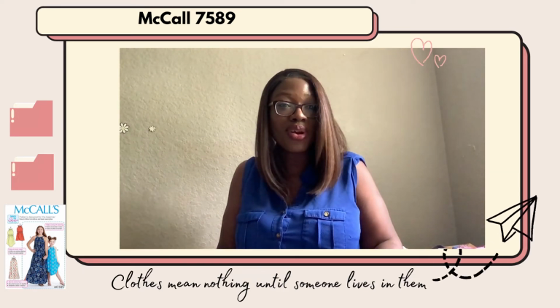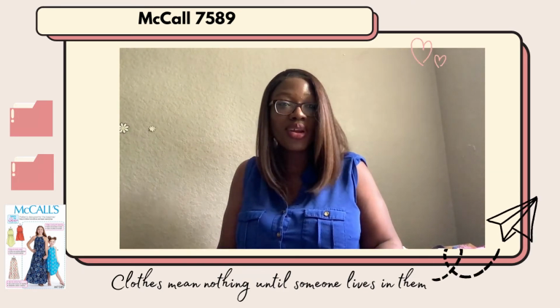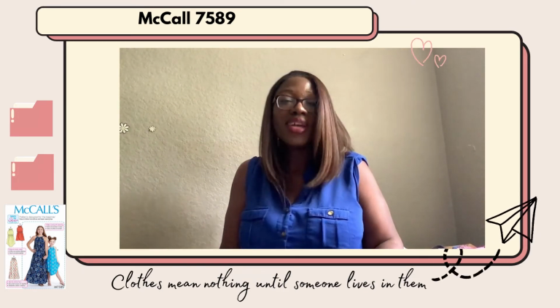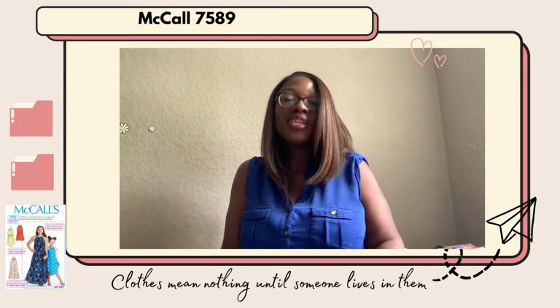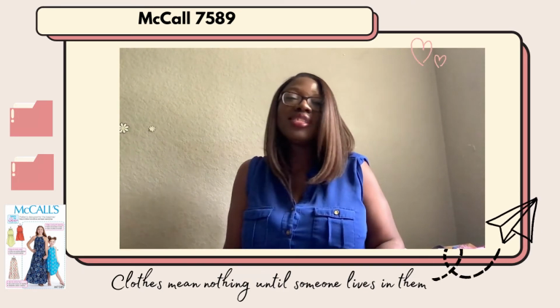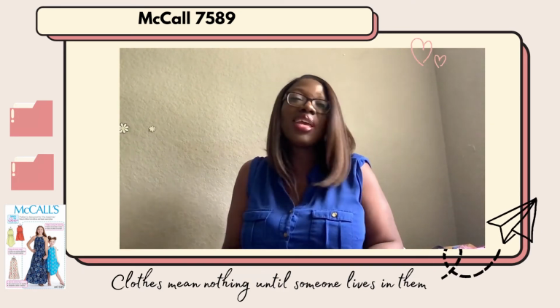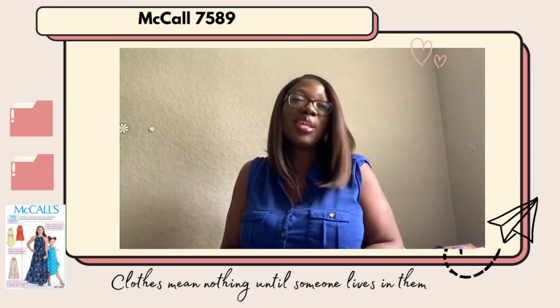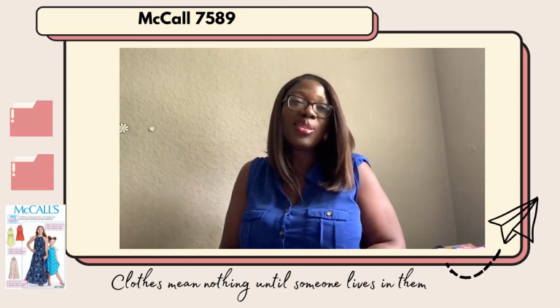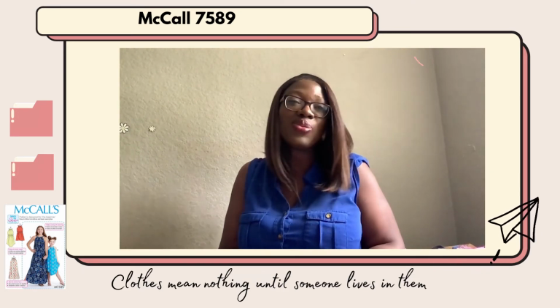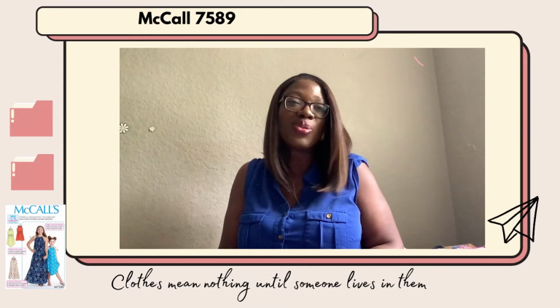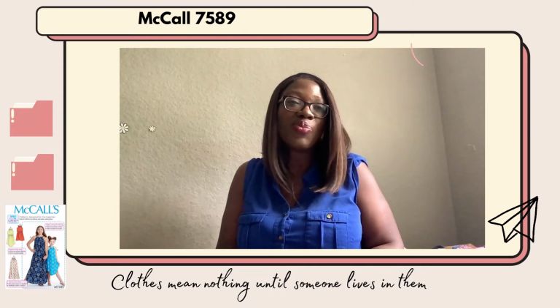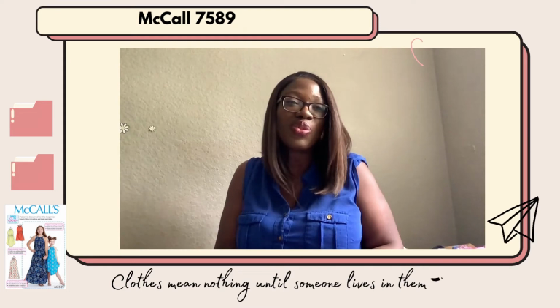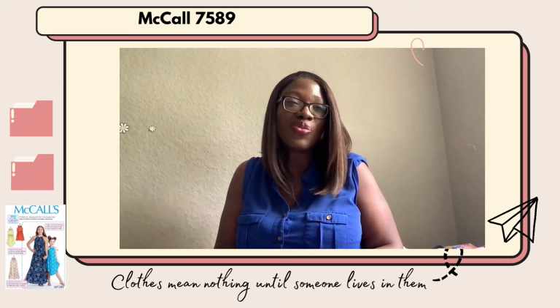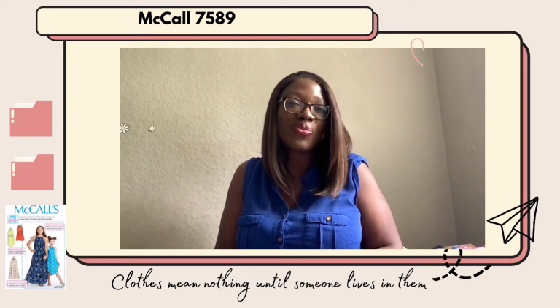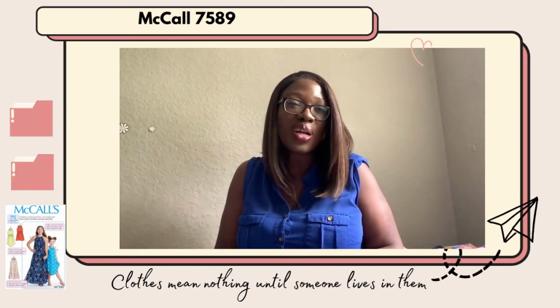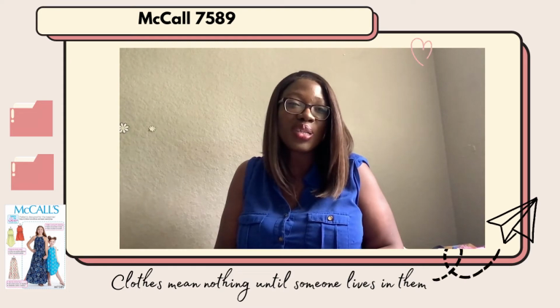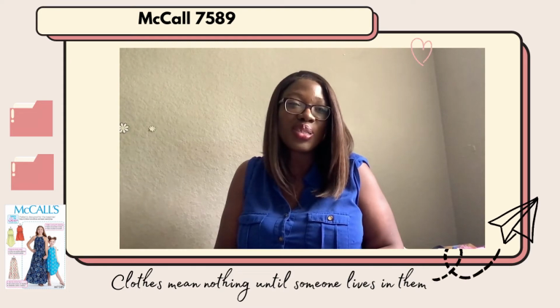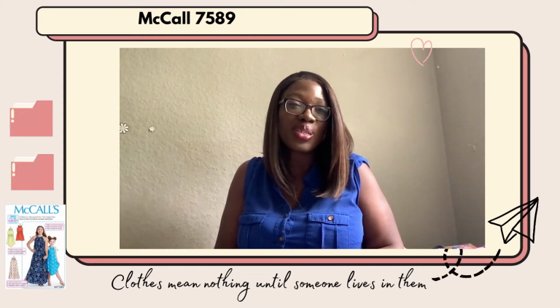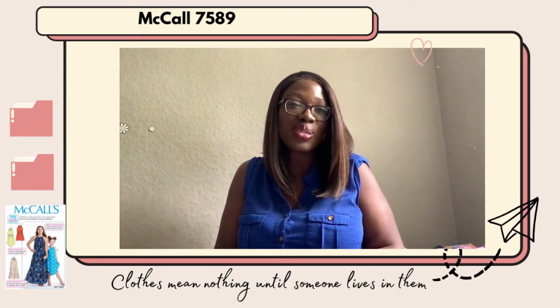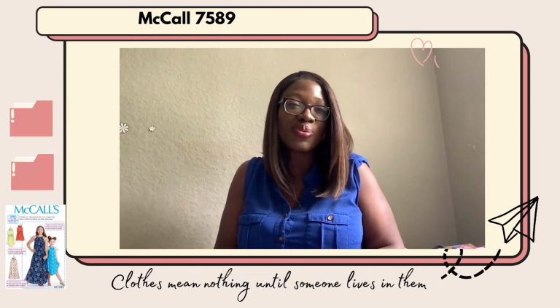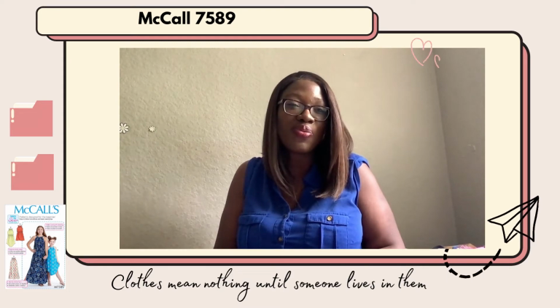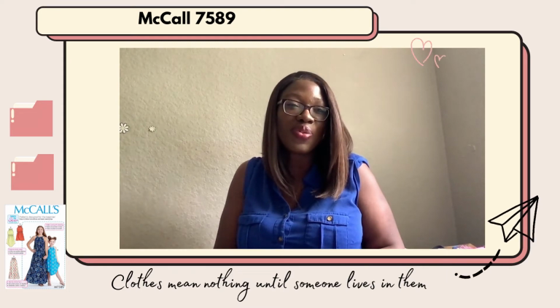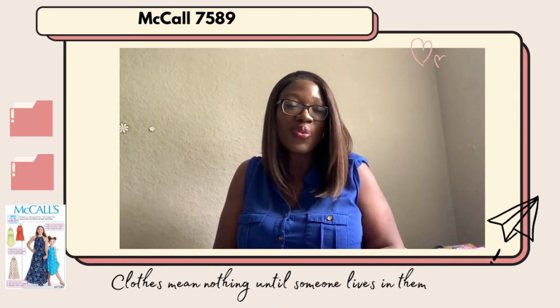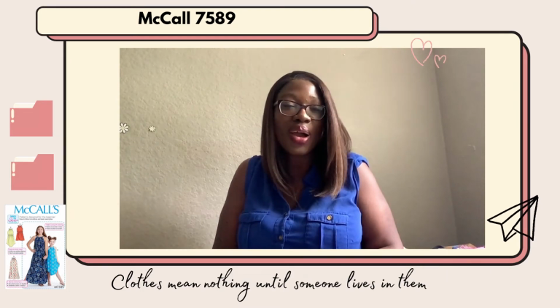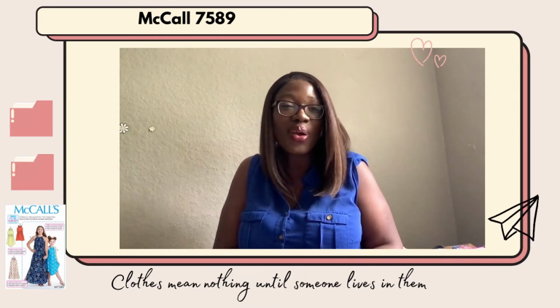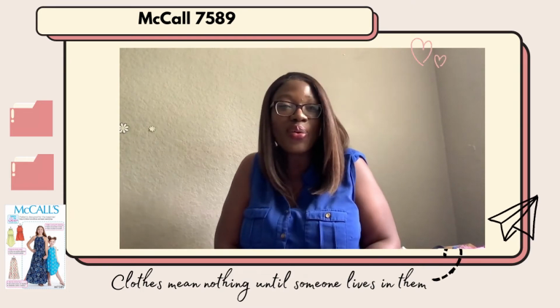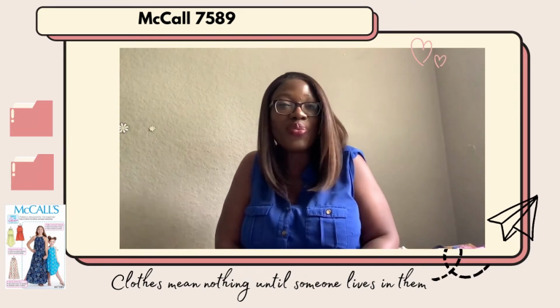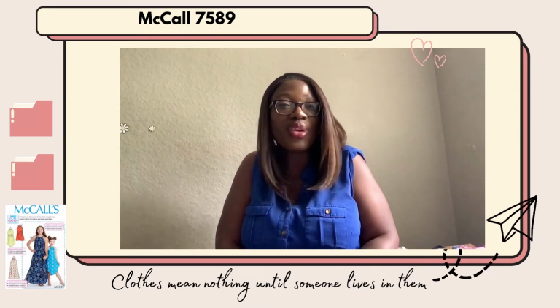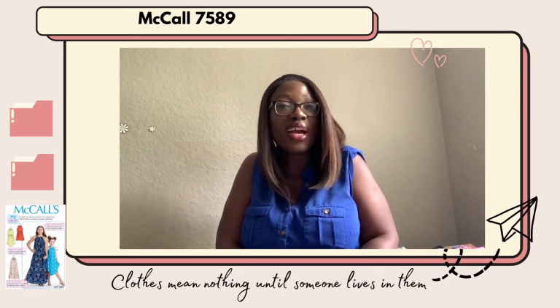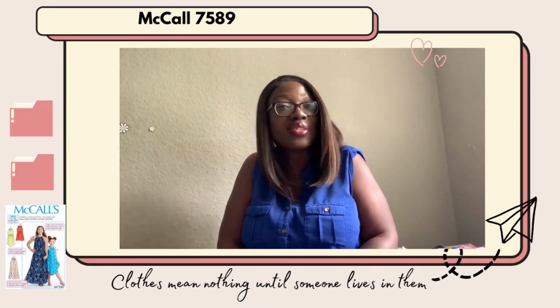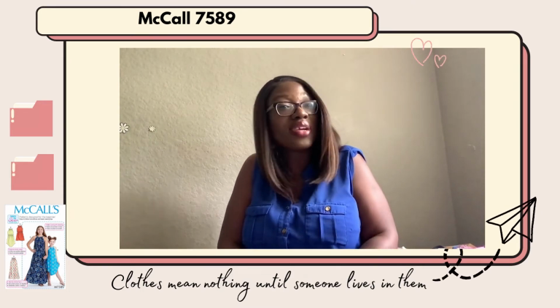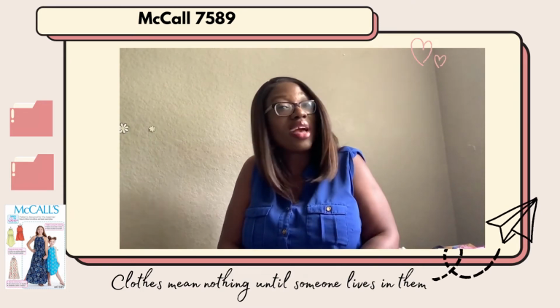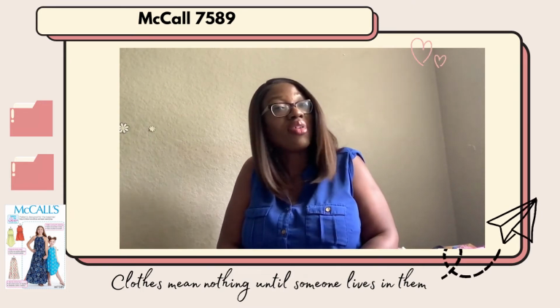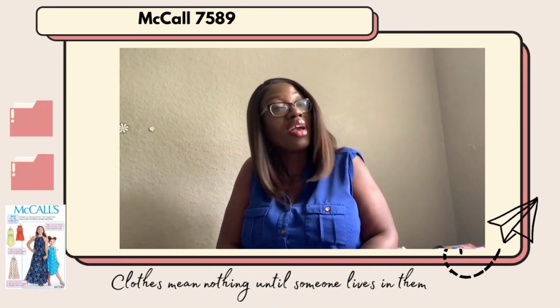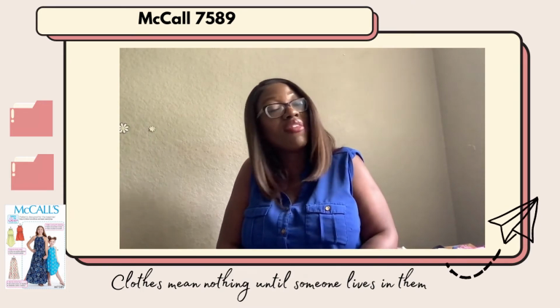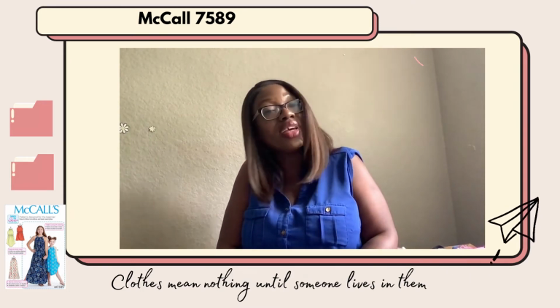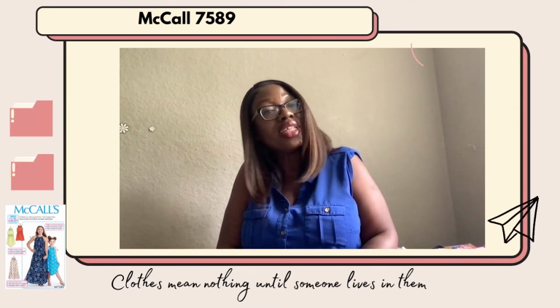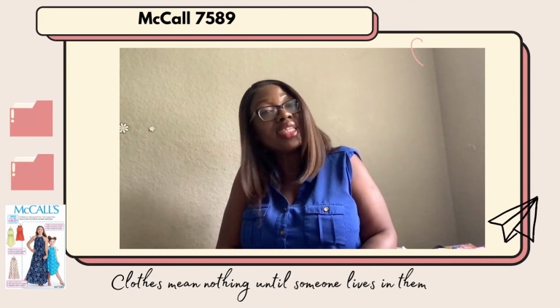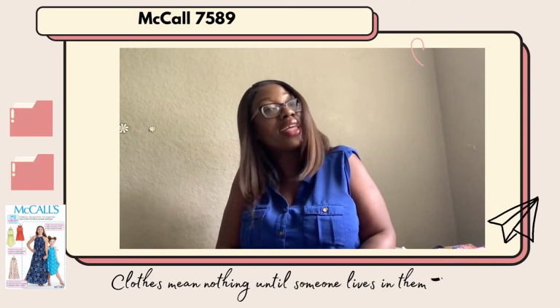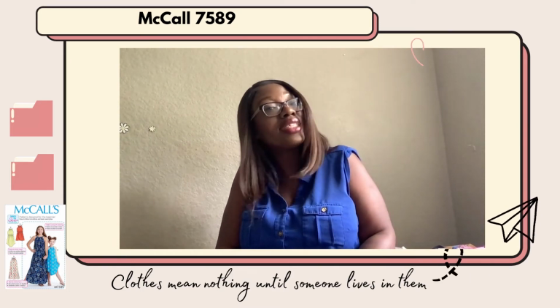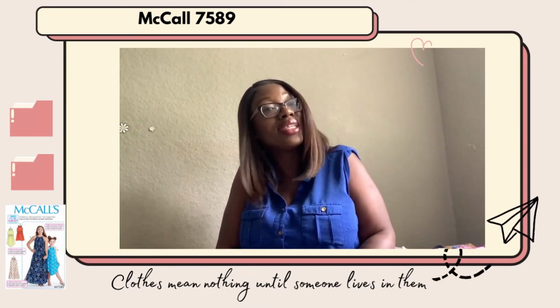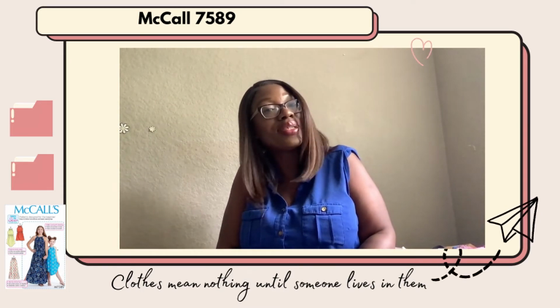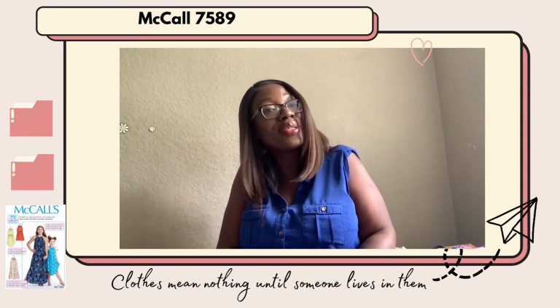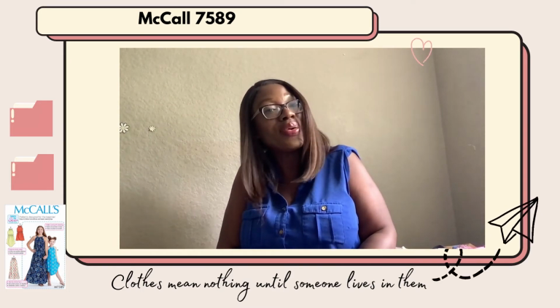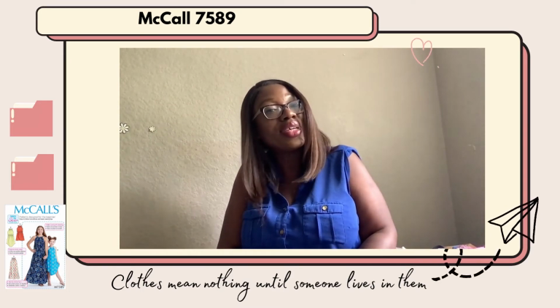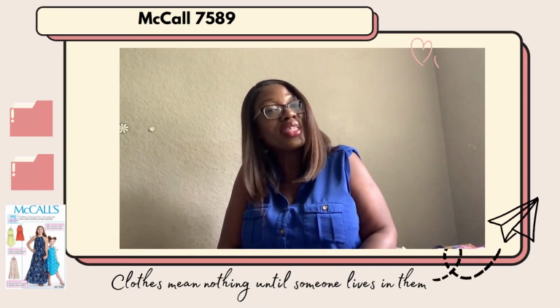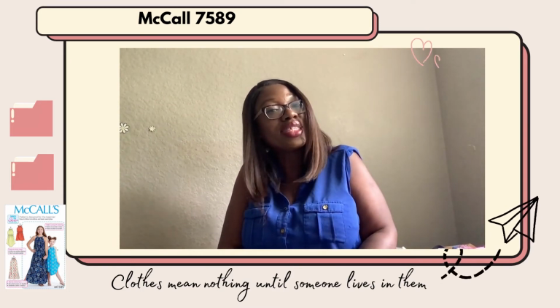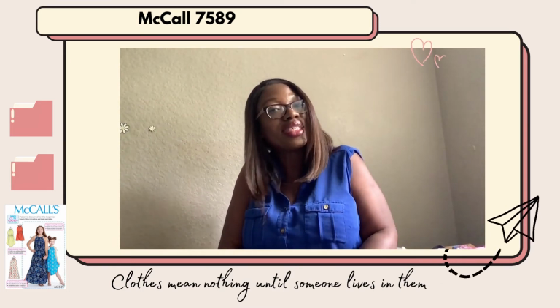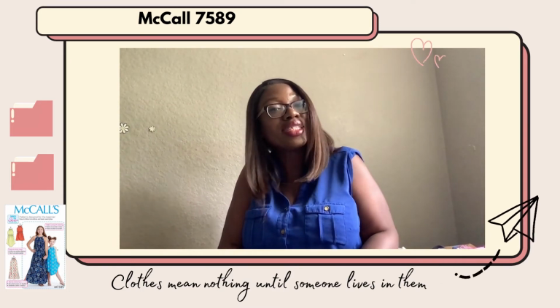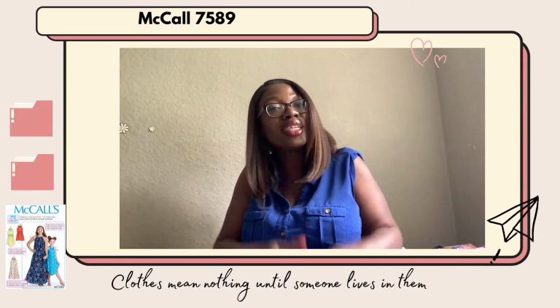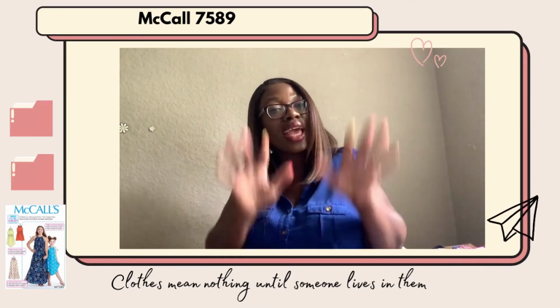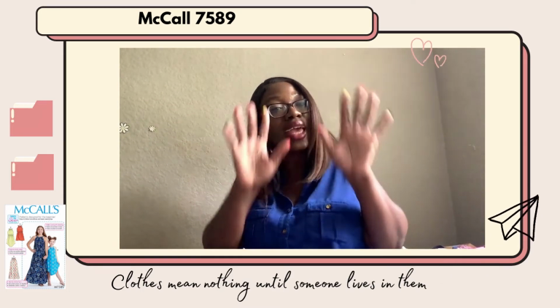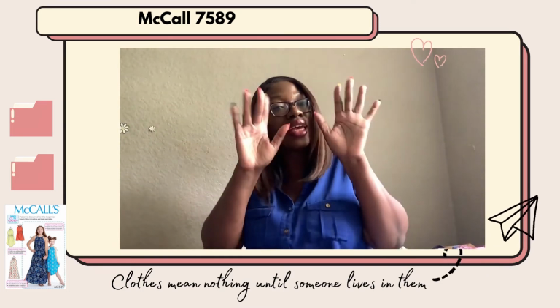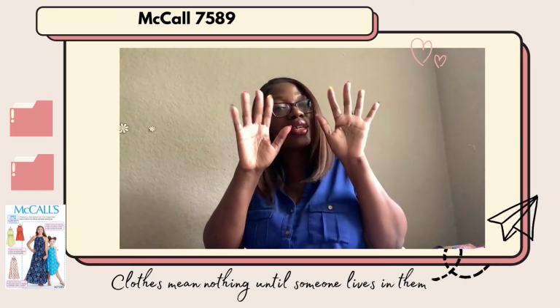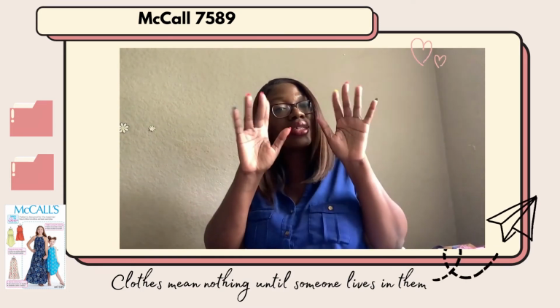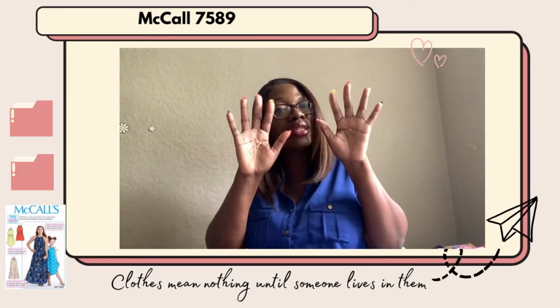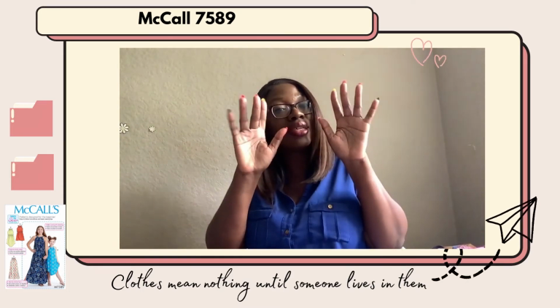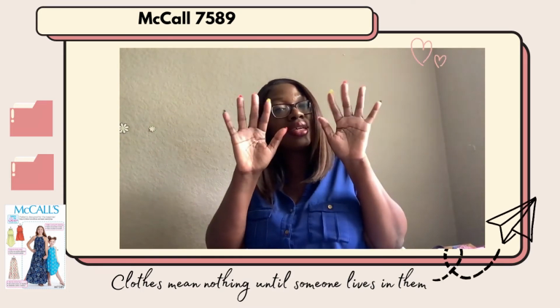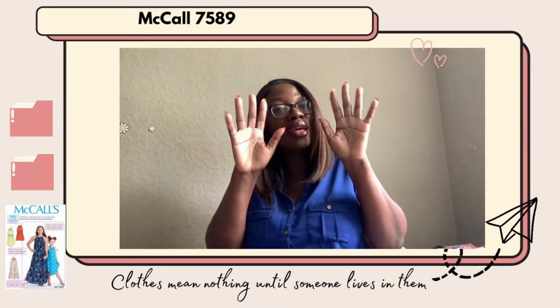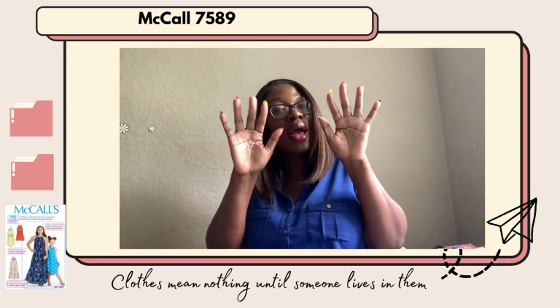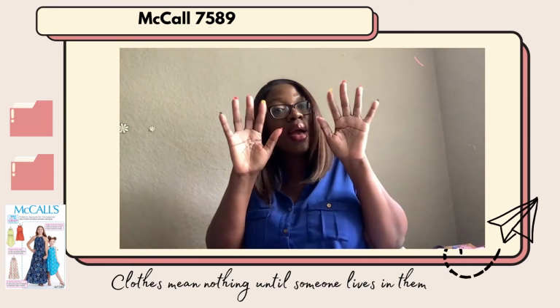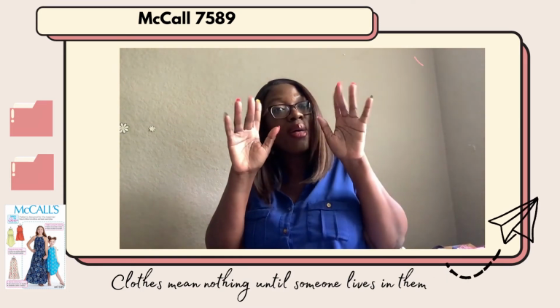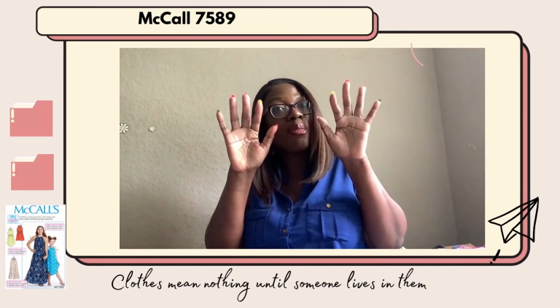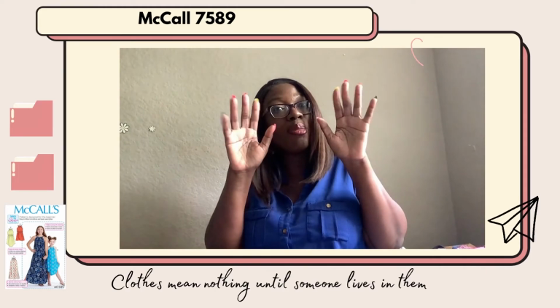Thank you so much for watching this review. I hope you guys are having a fantastic sewing season. Bye!